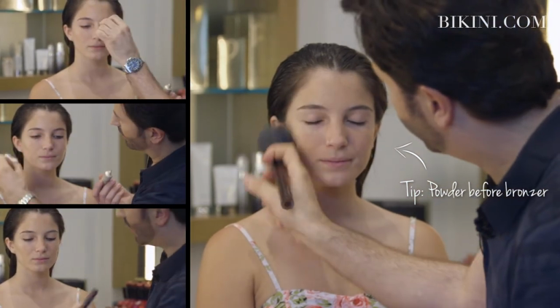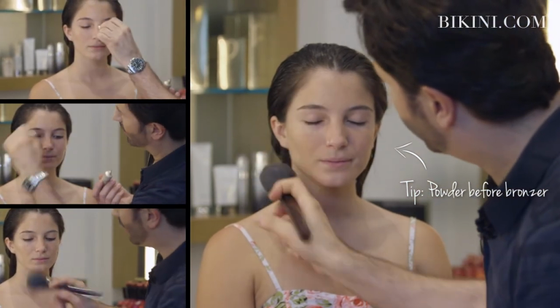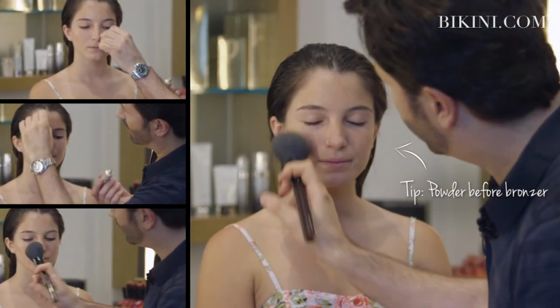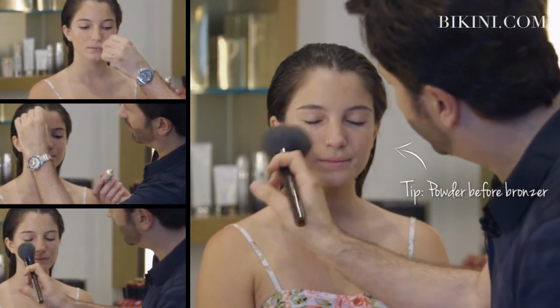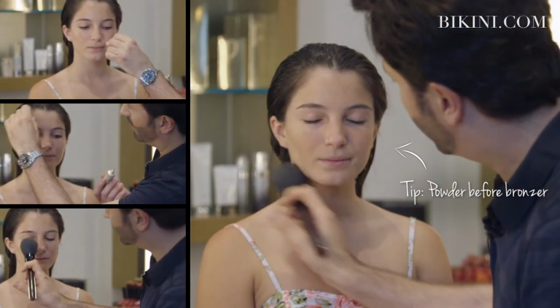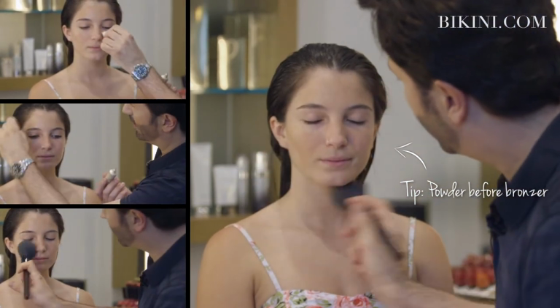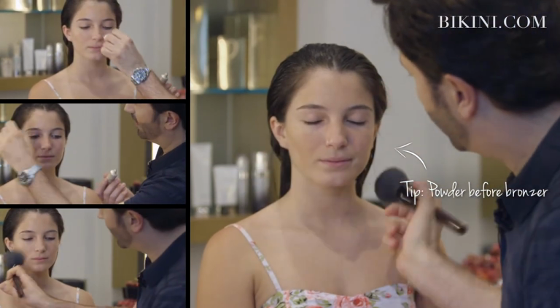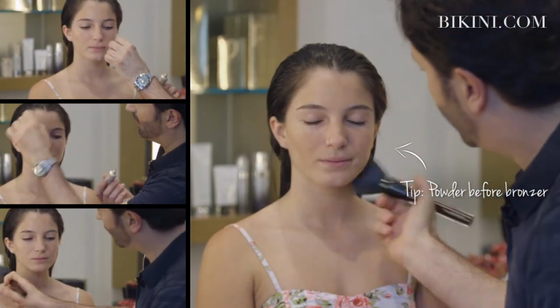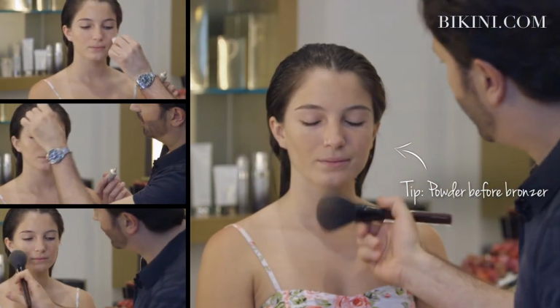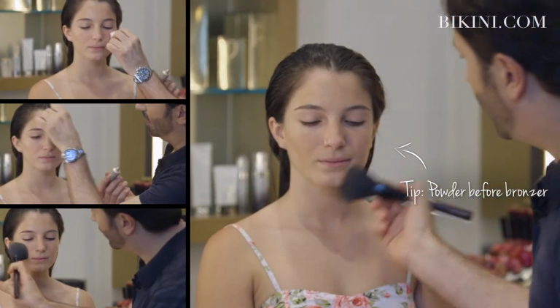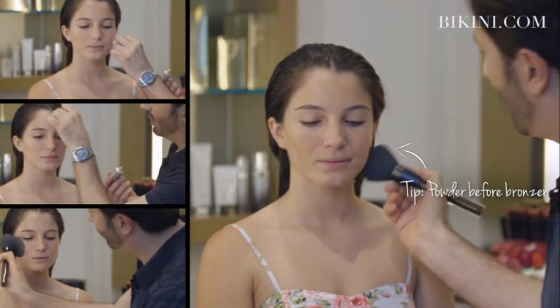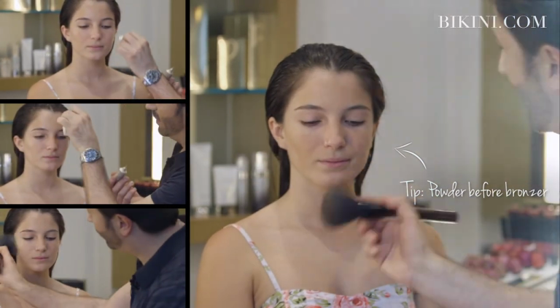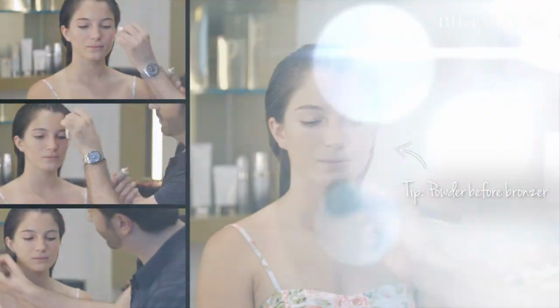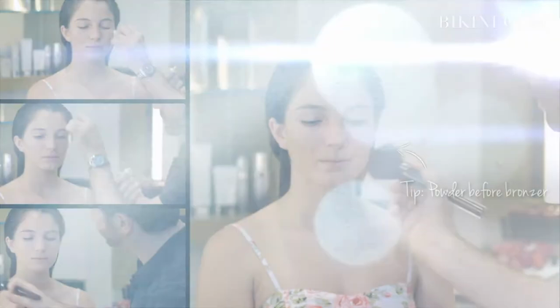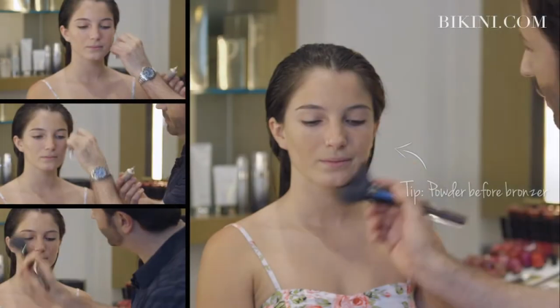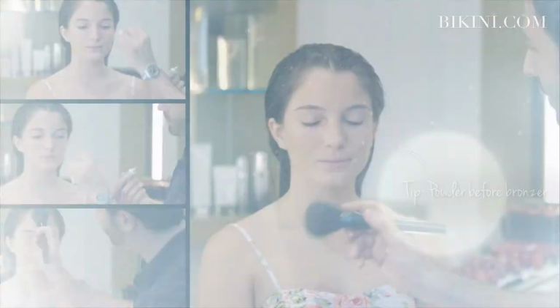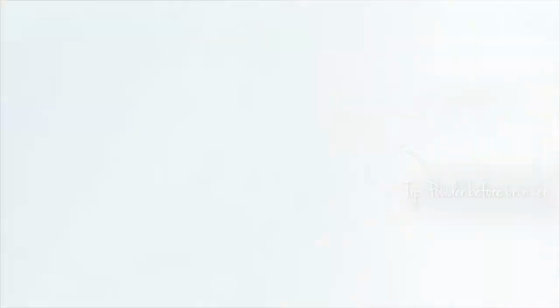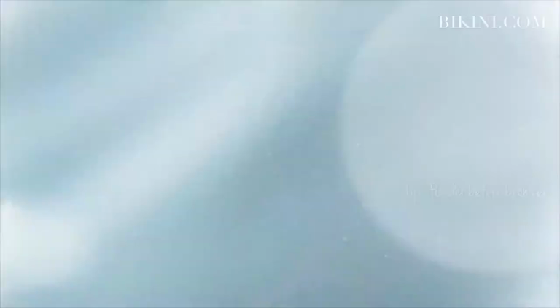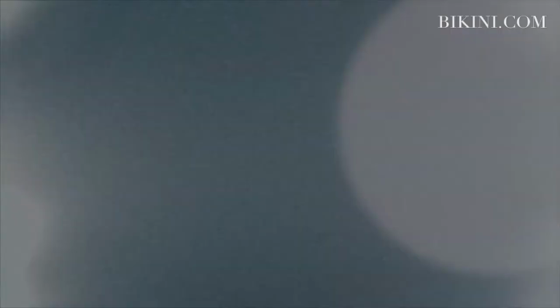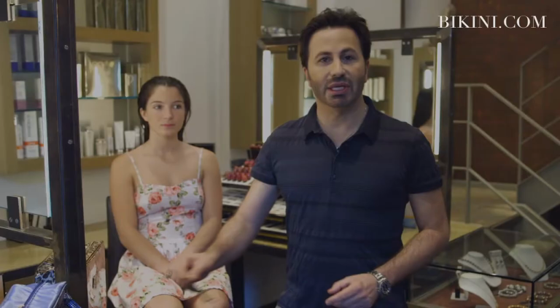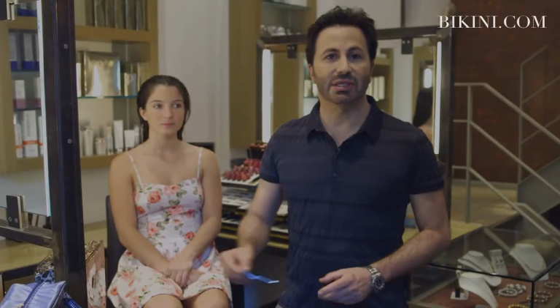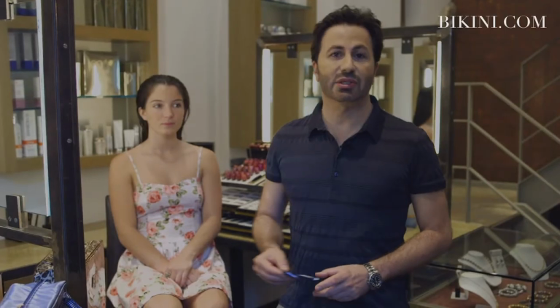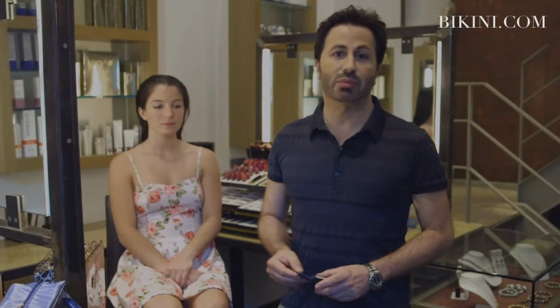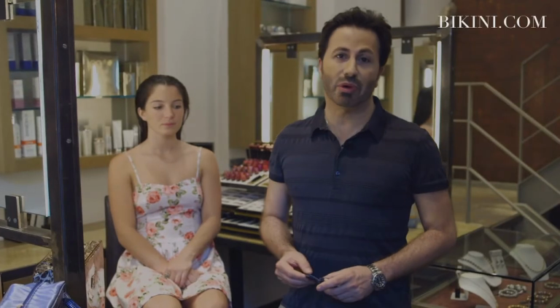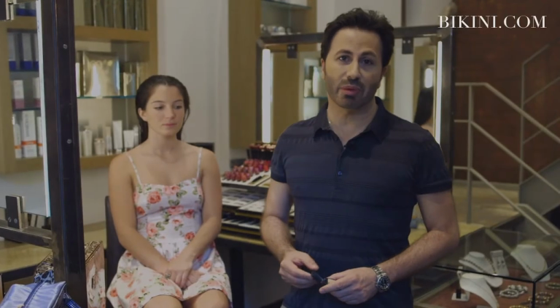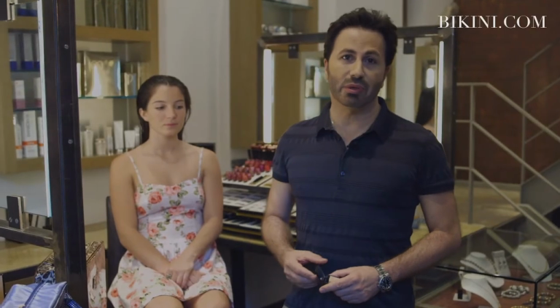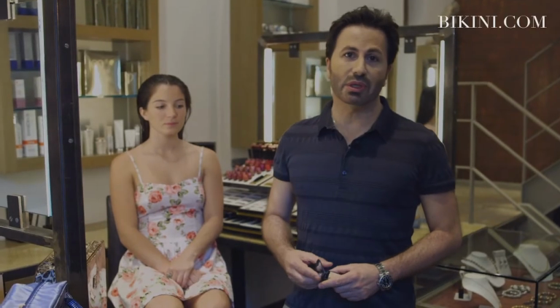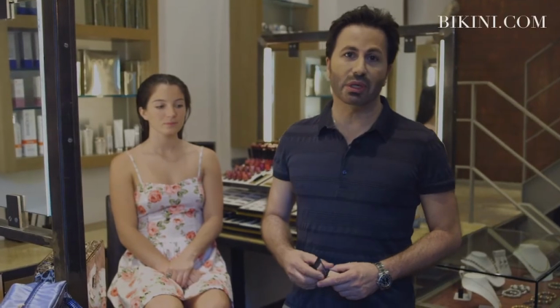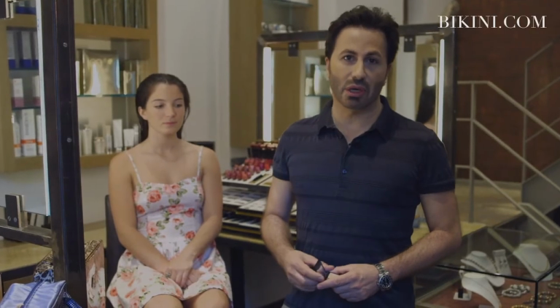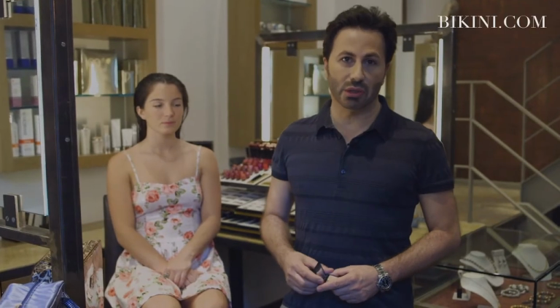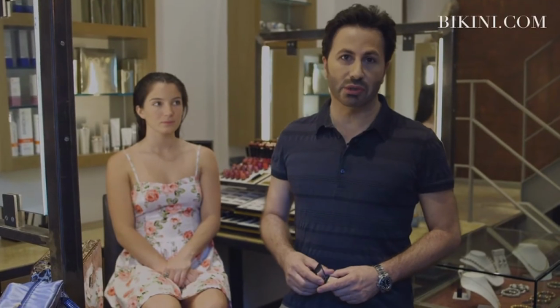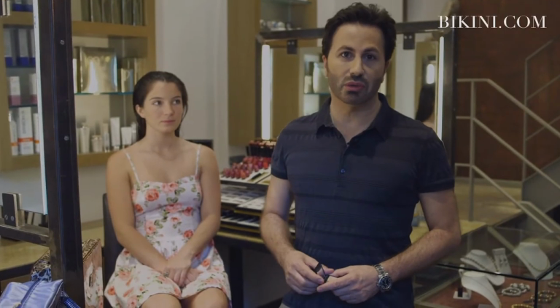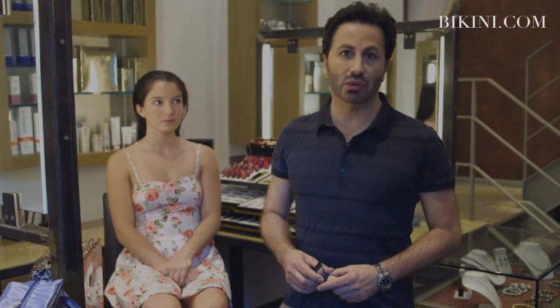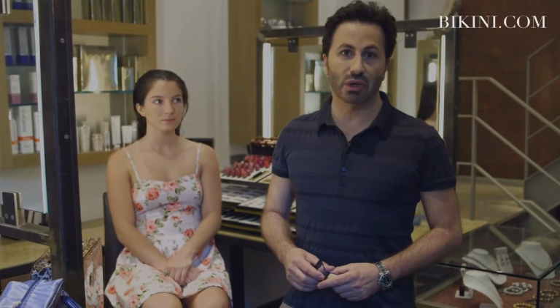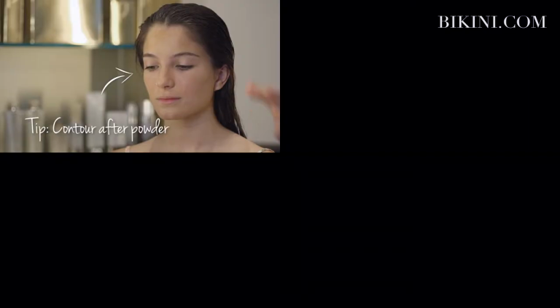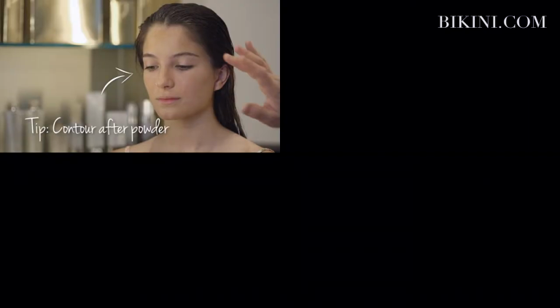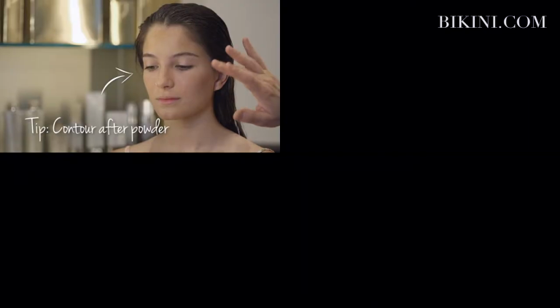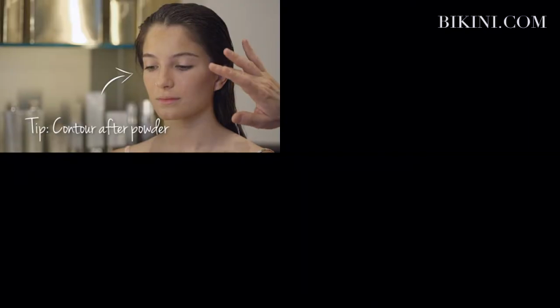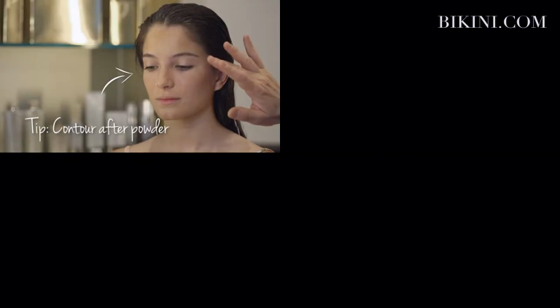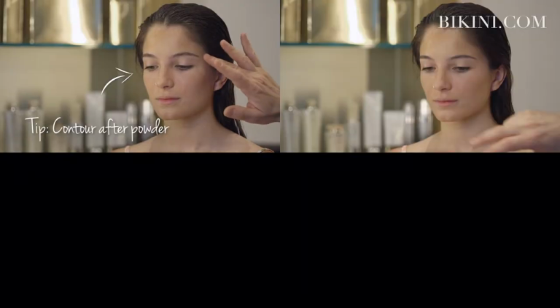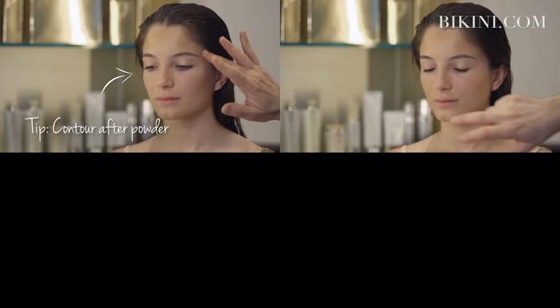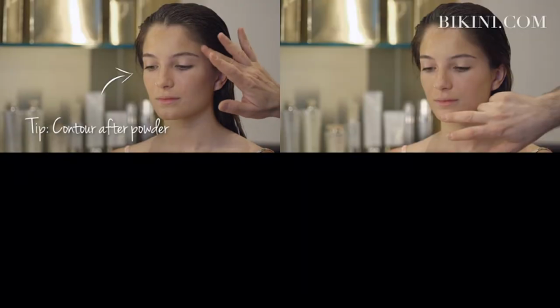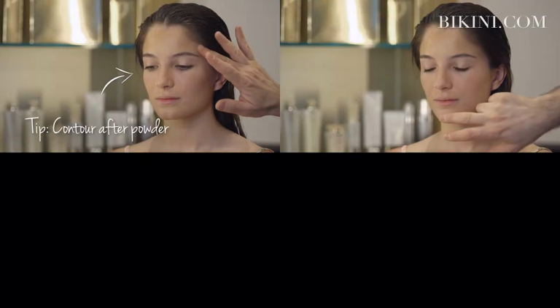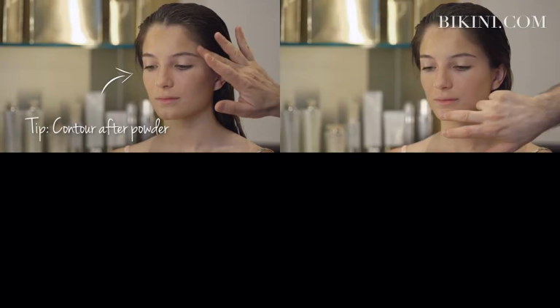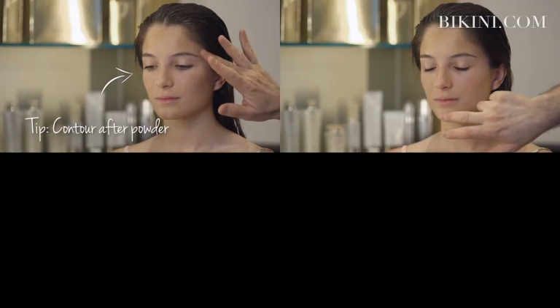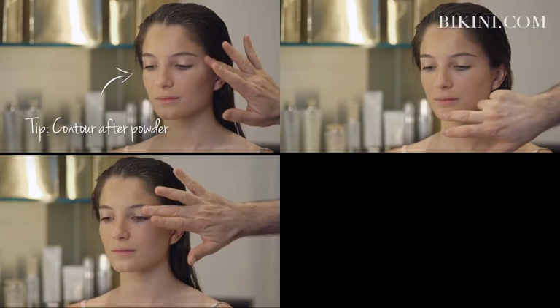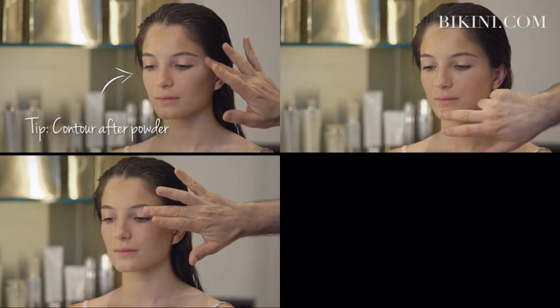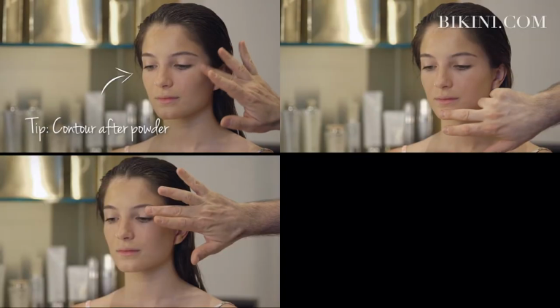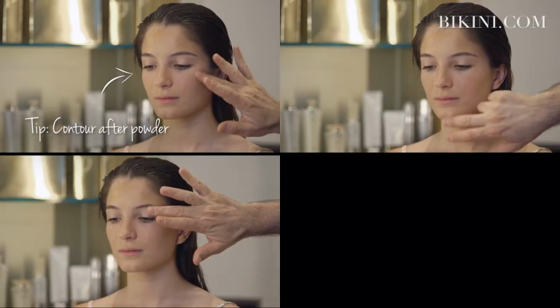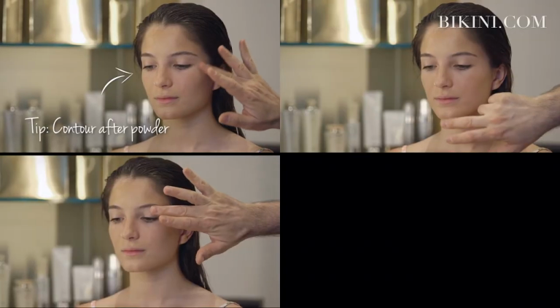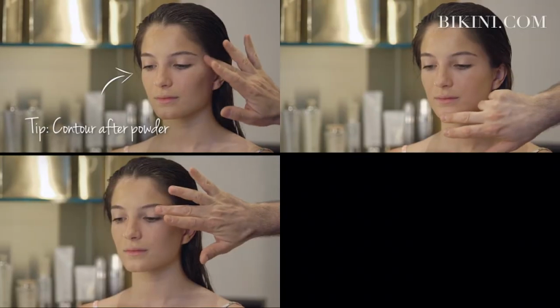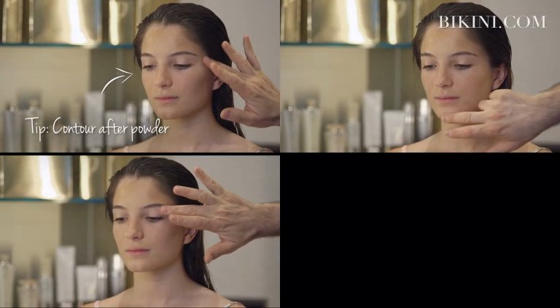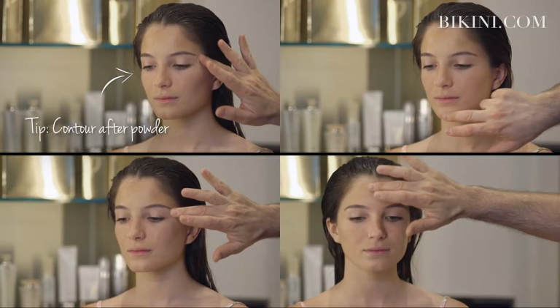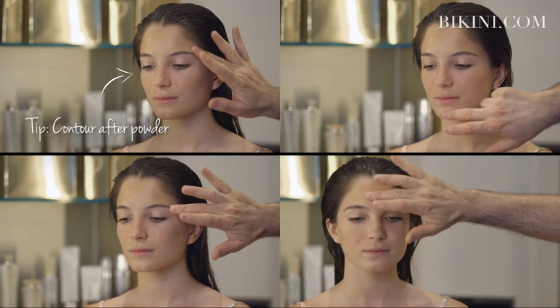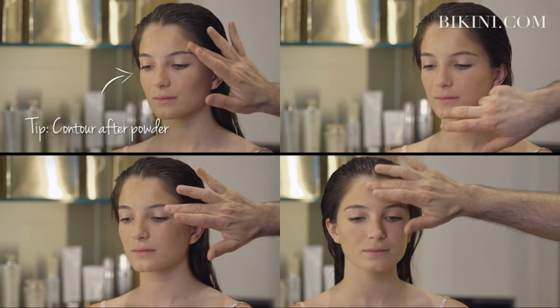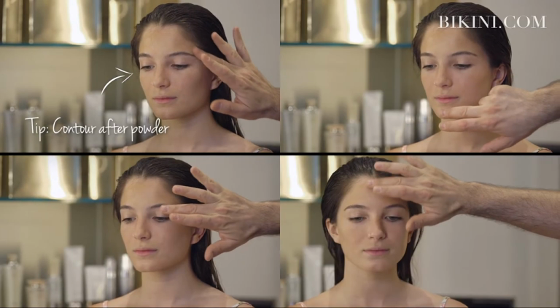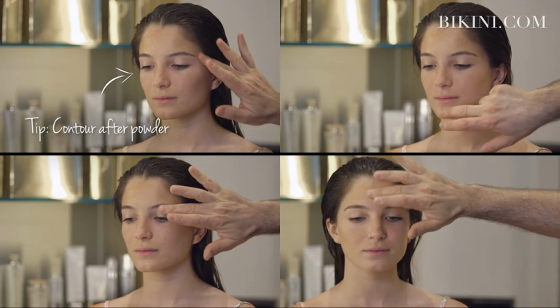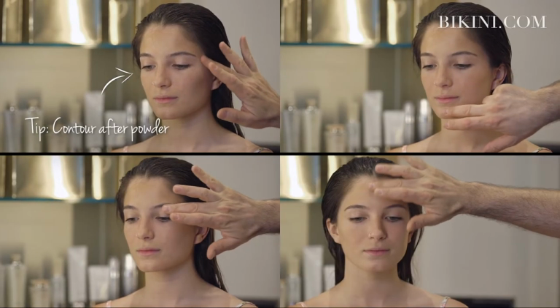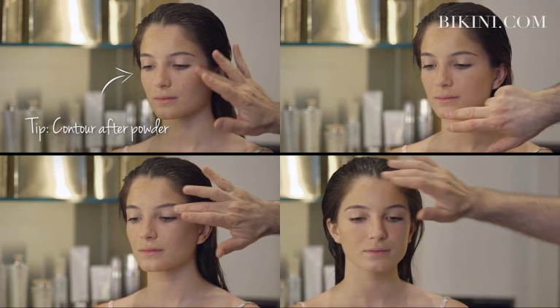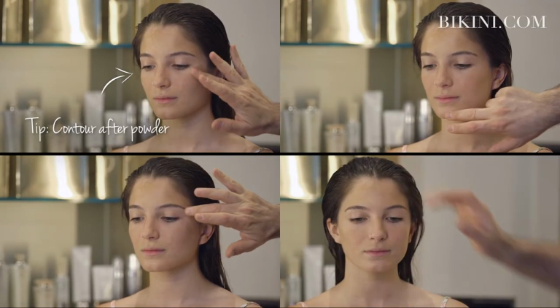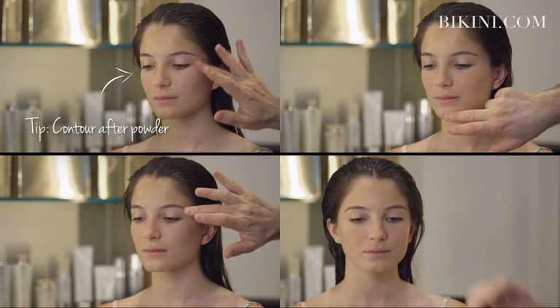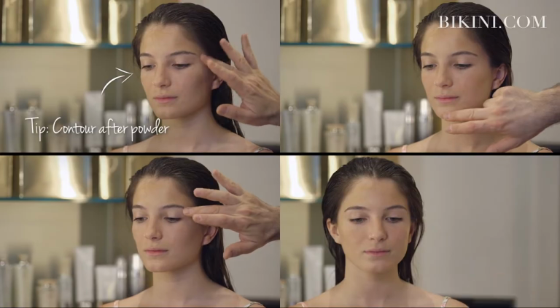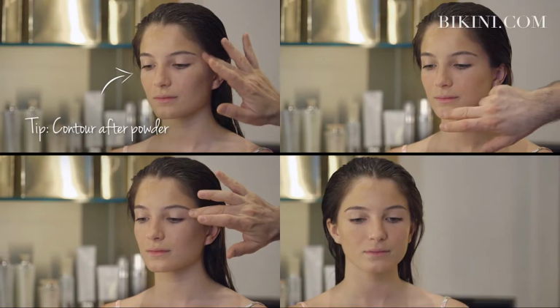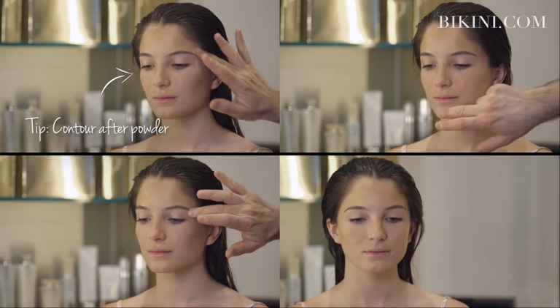Another very important thing to do is to properly contour a face. Contouring basically brings out bone structure.